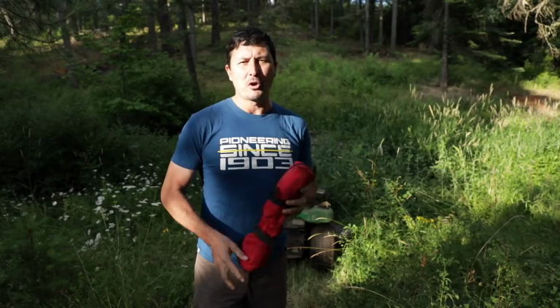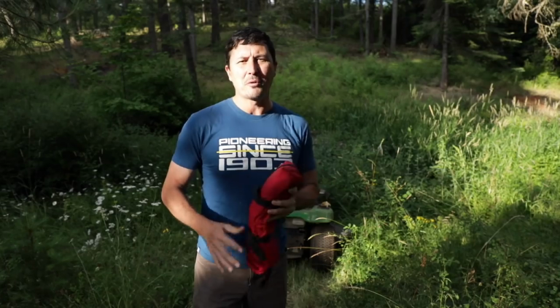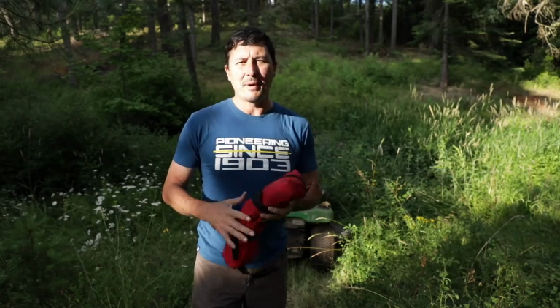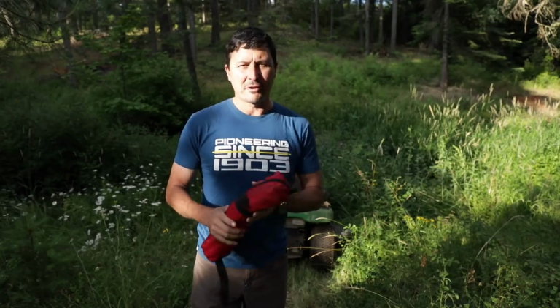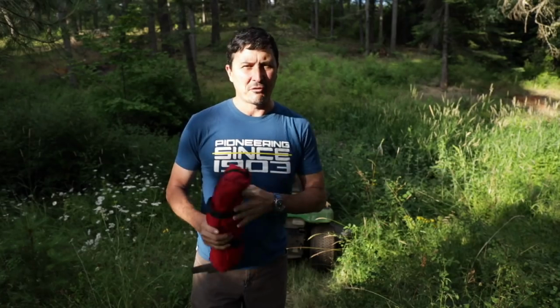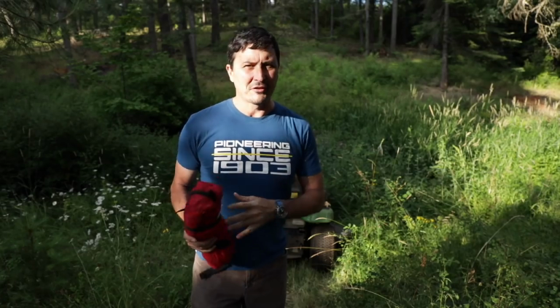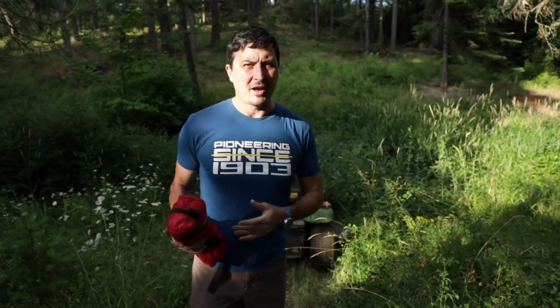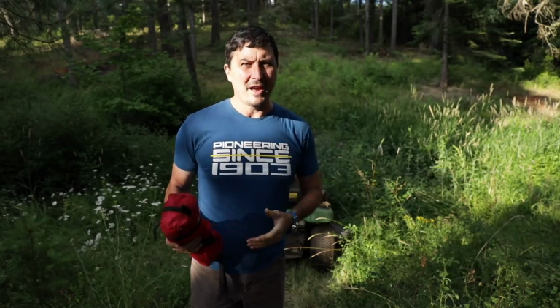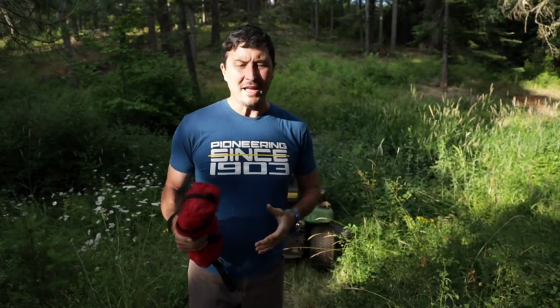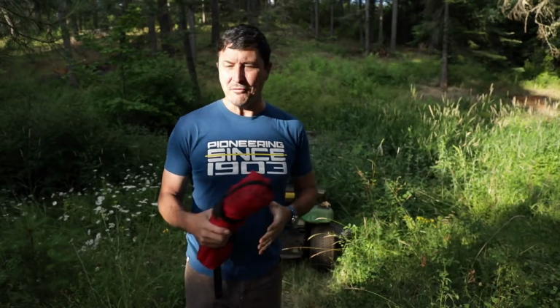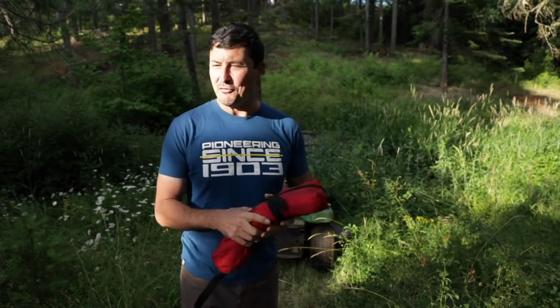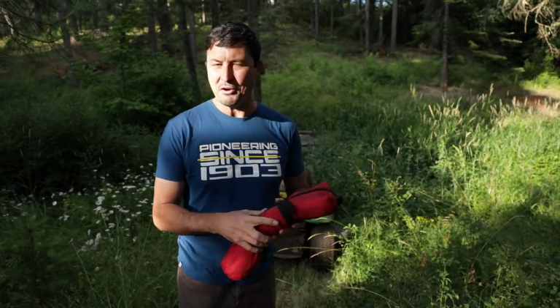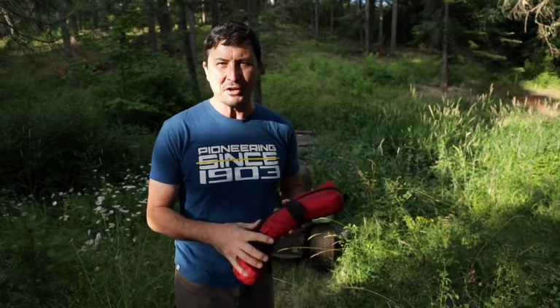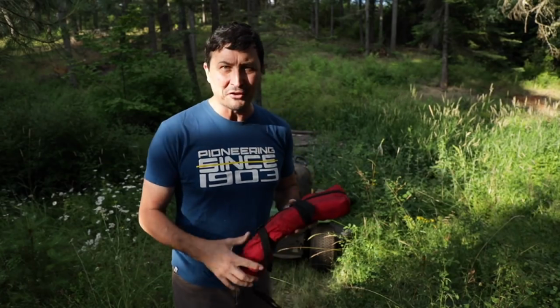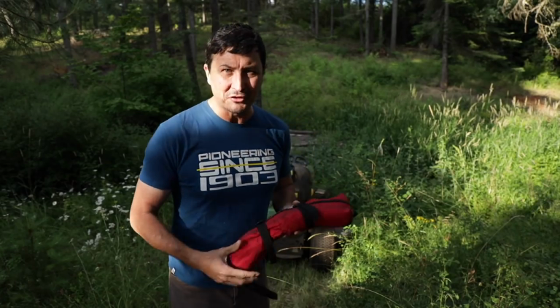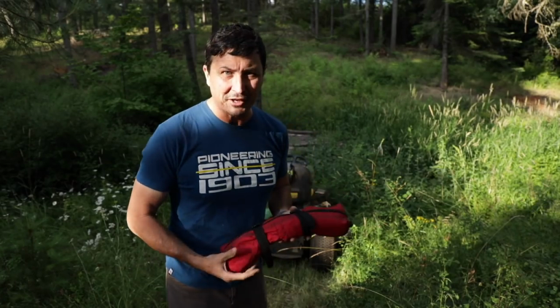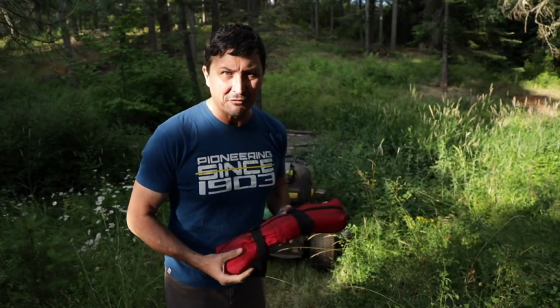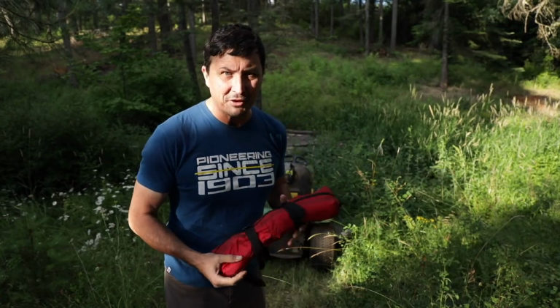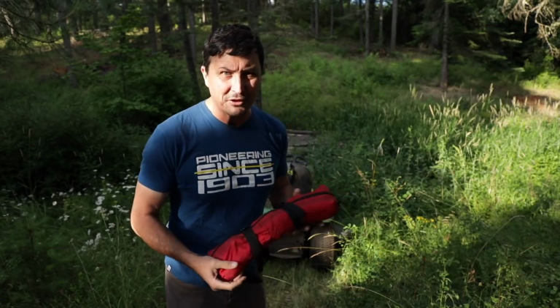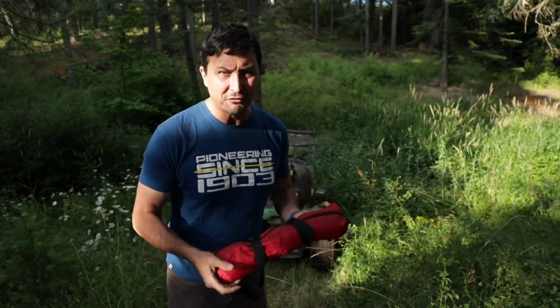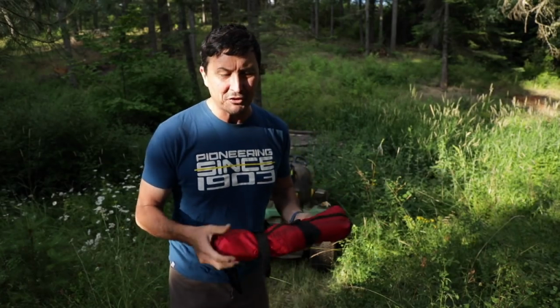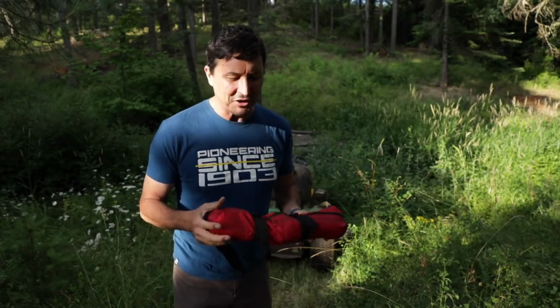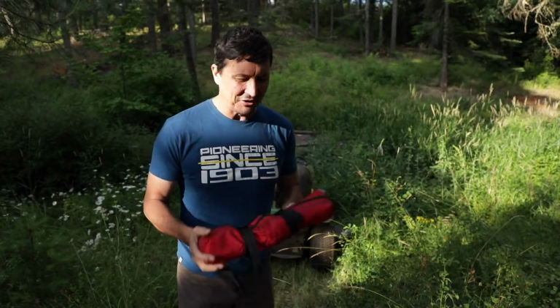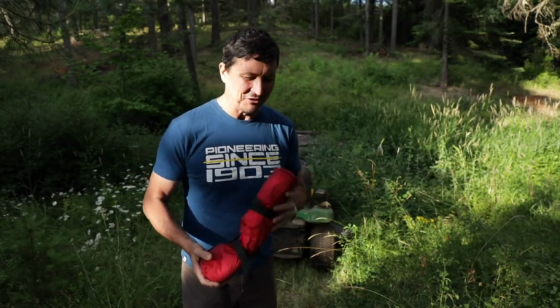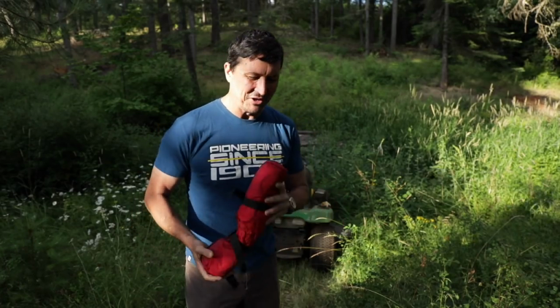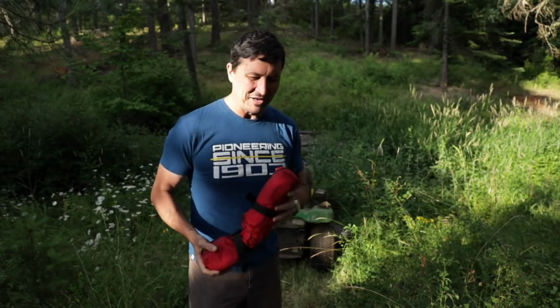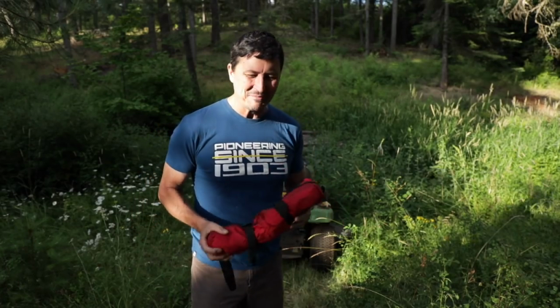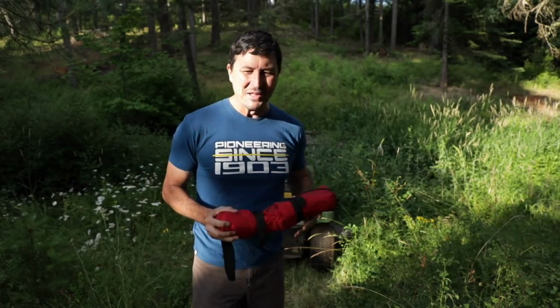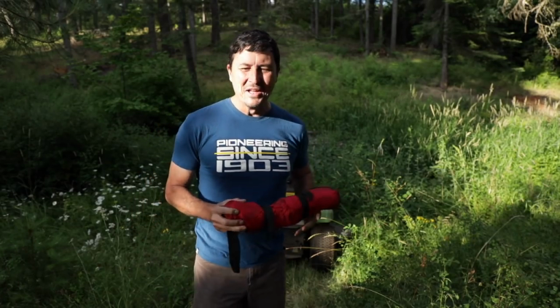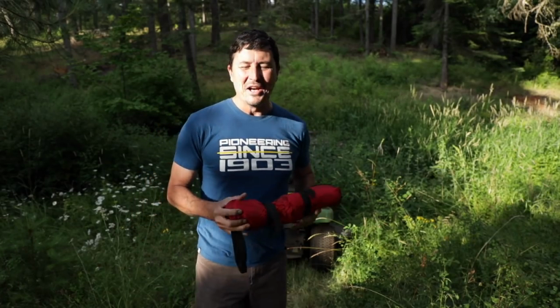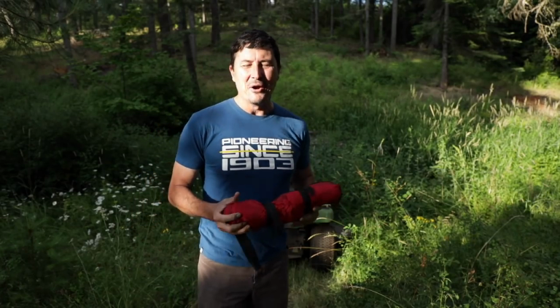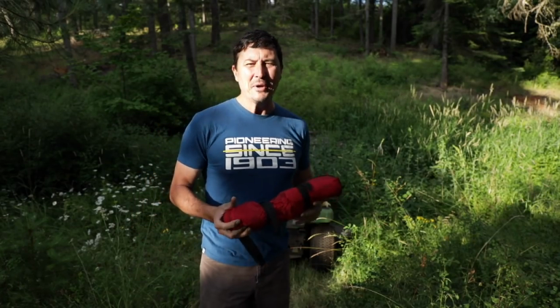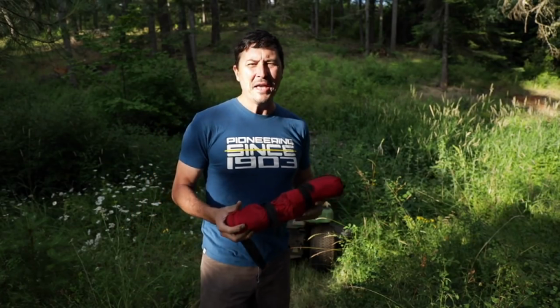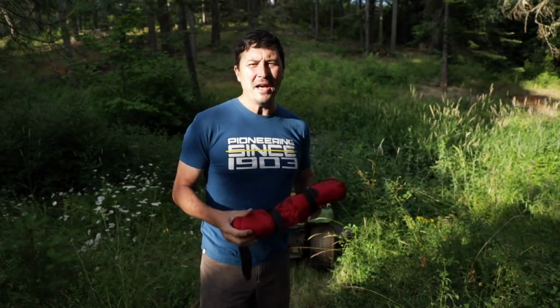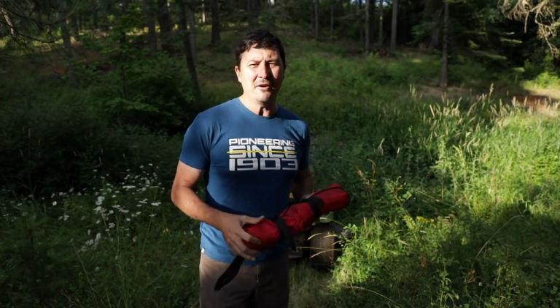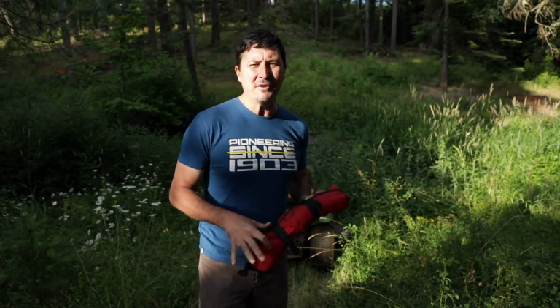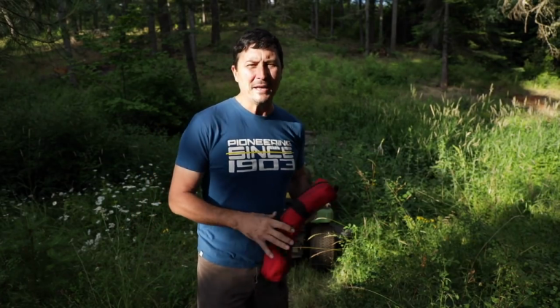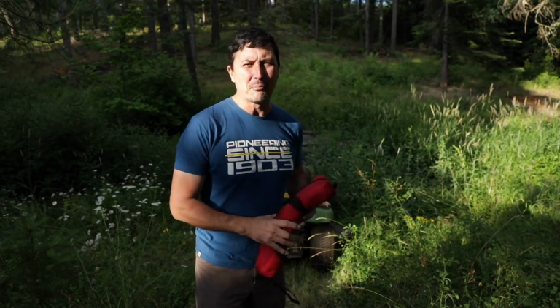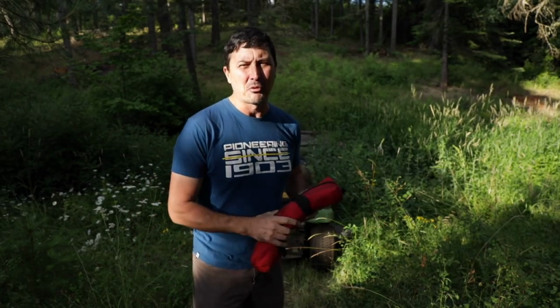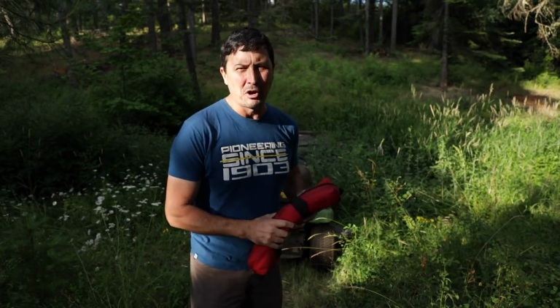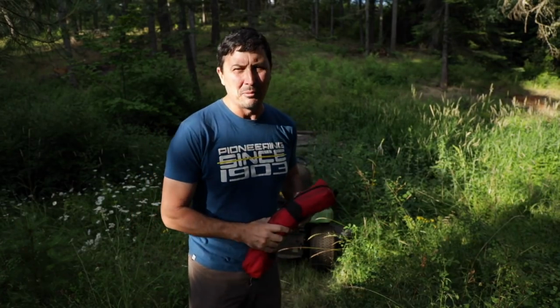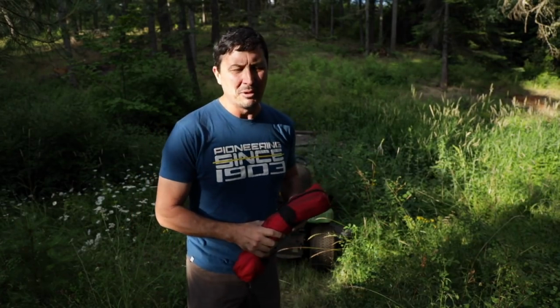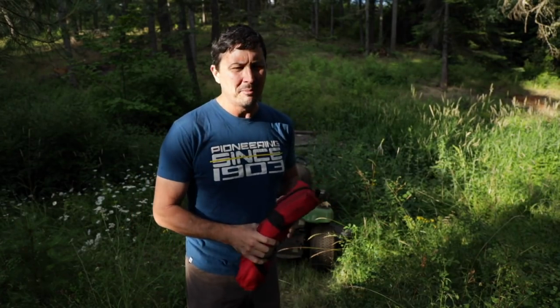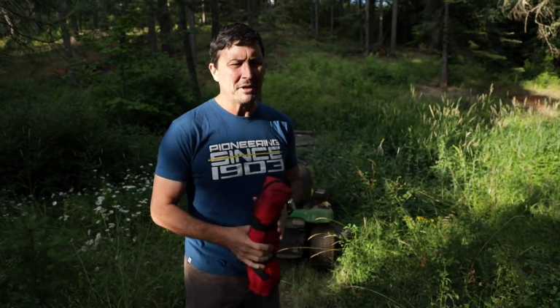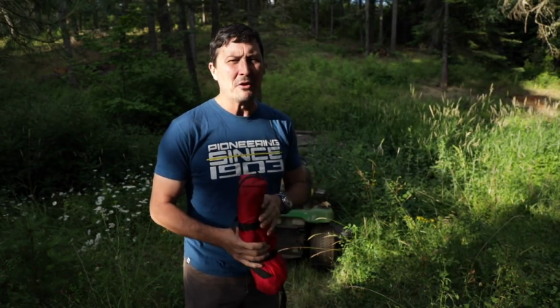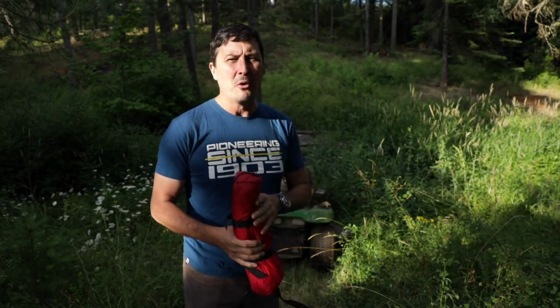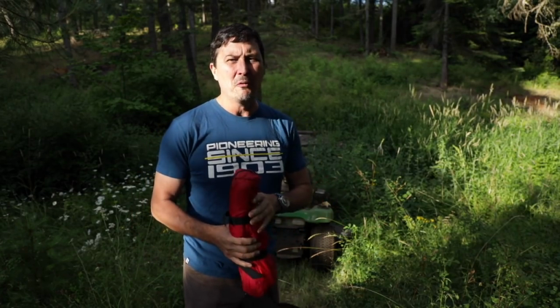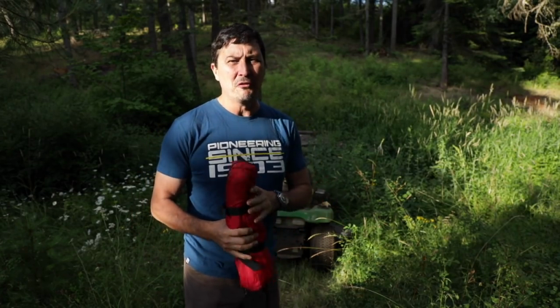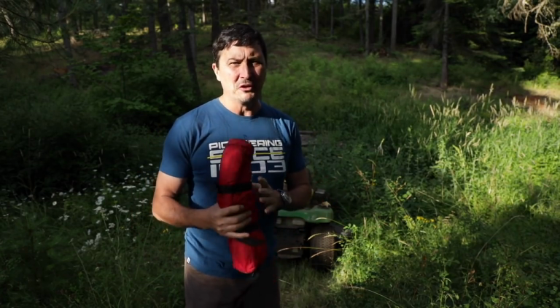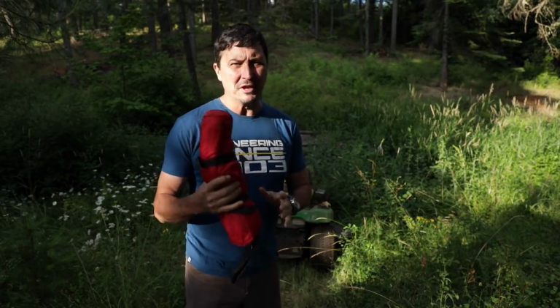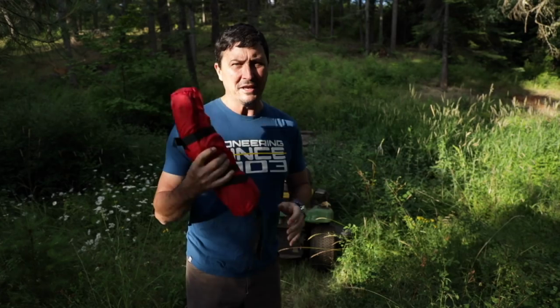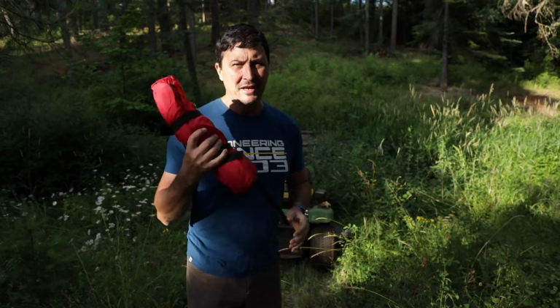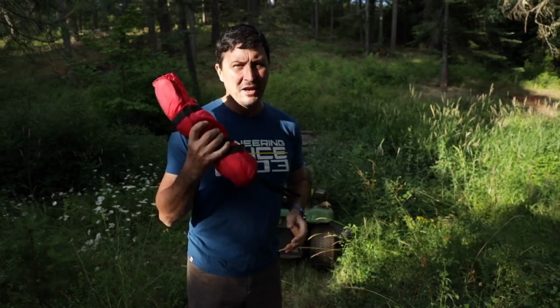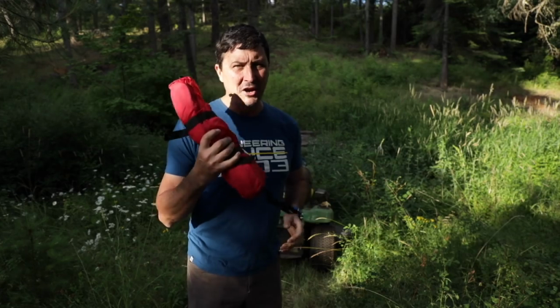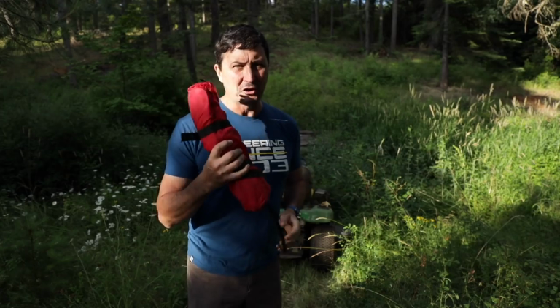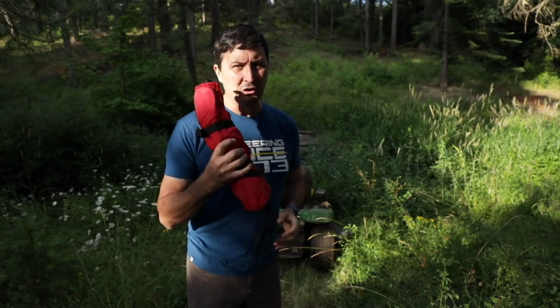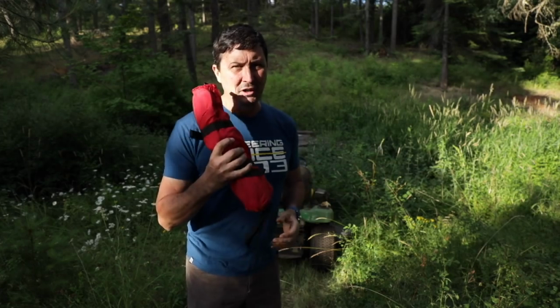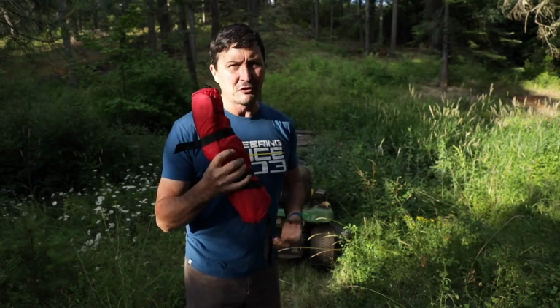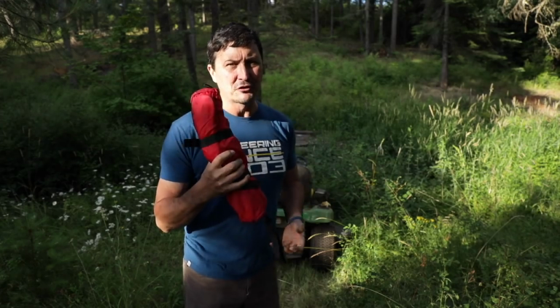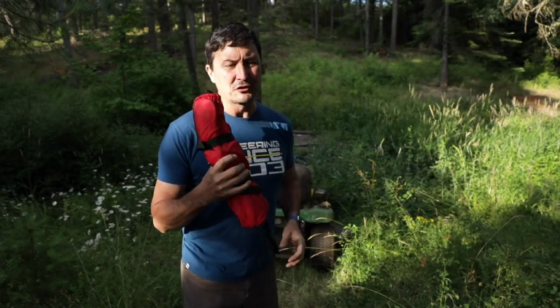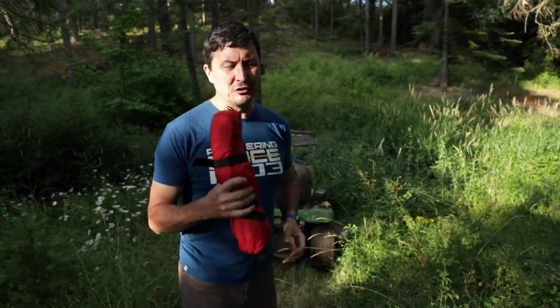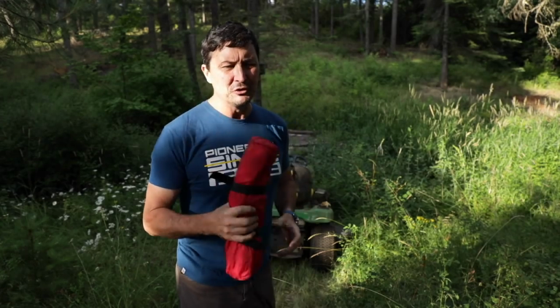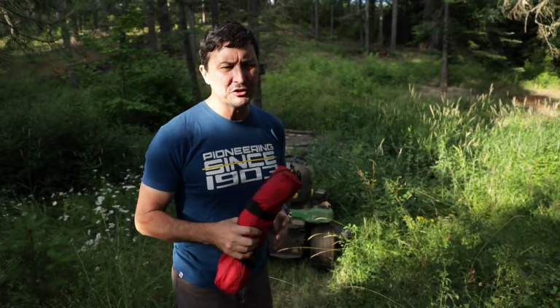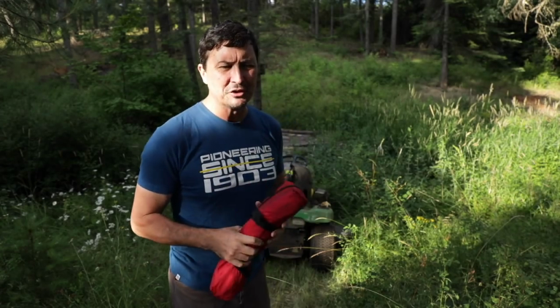Welcome back, friends. I have a very exciting video for you guys today. We have a problem and hopefully a clever solution.